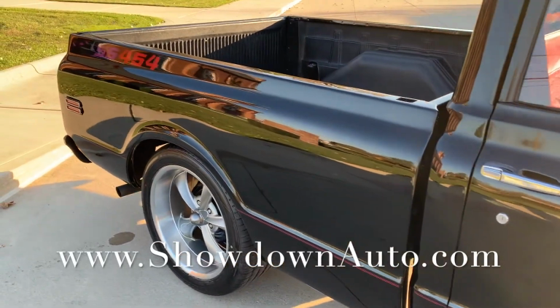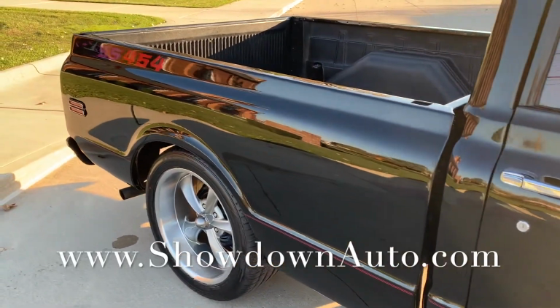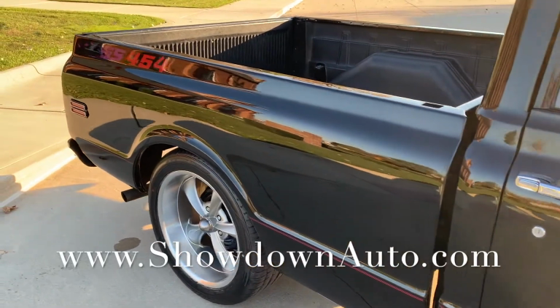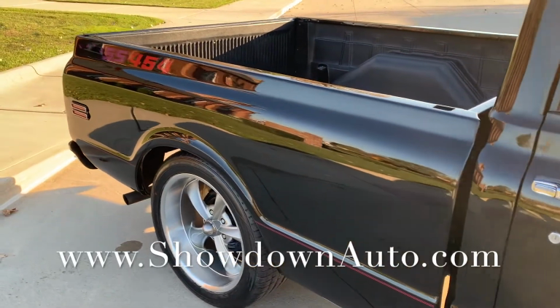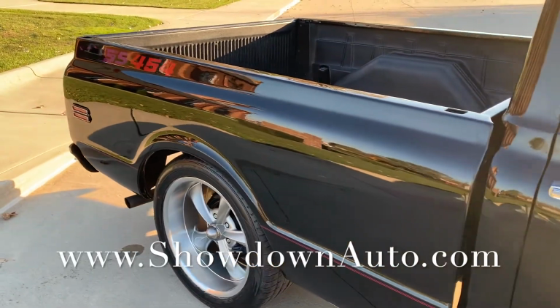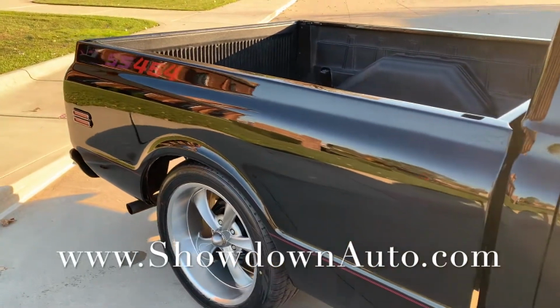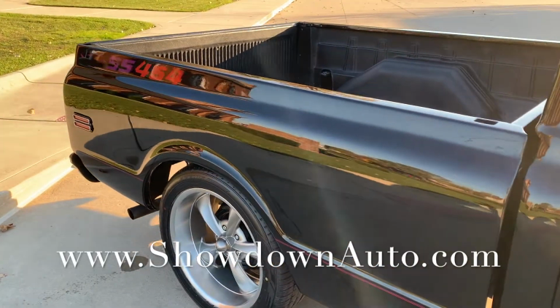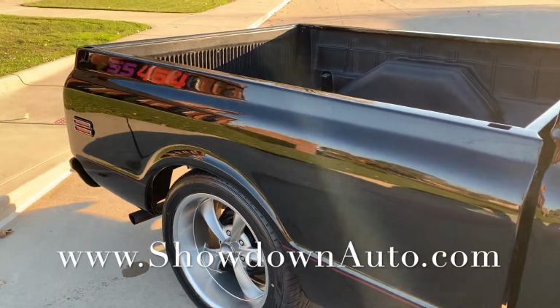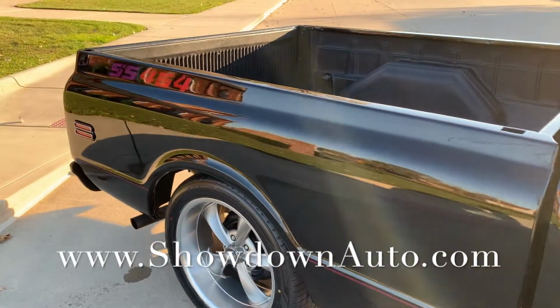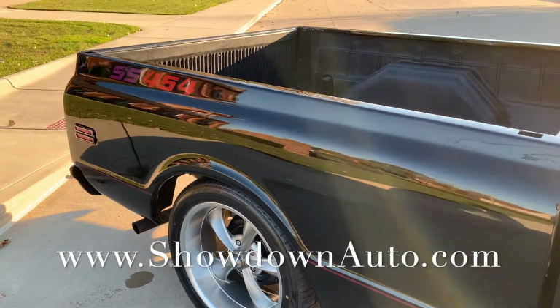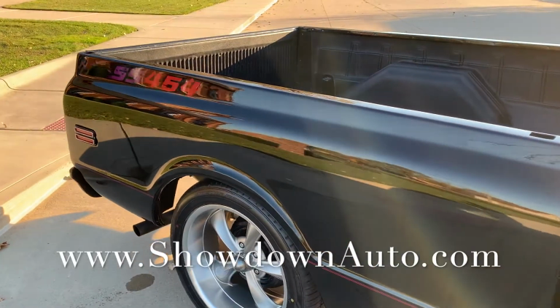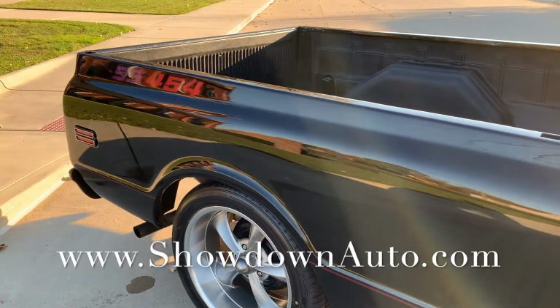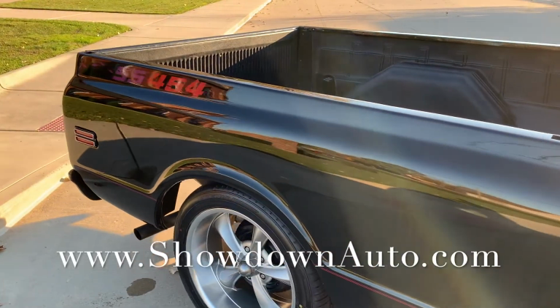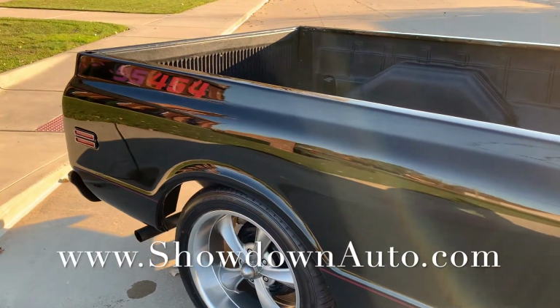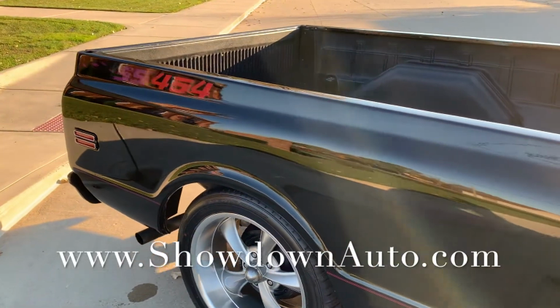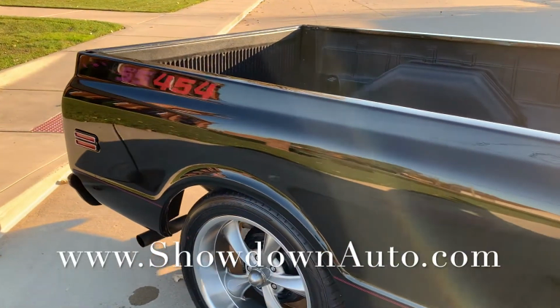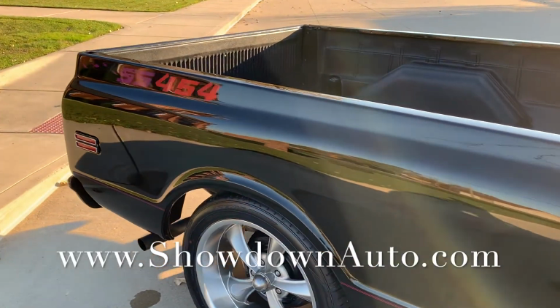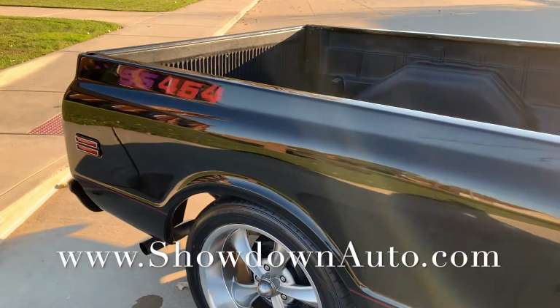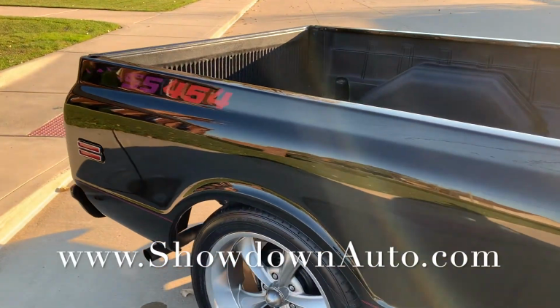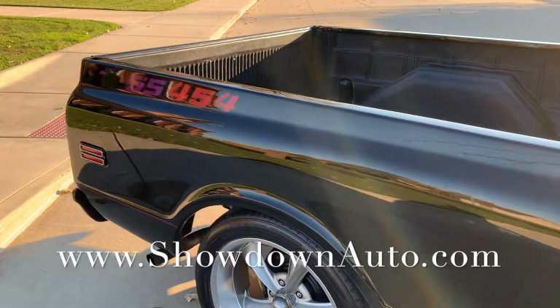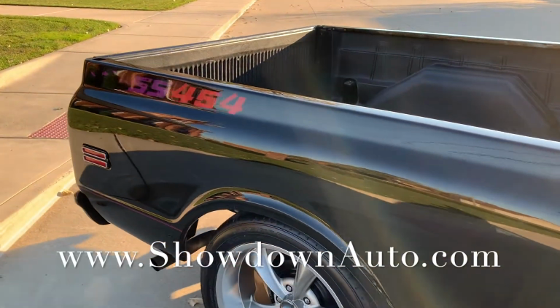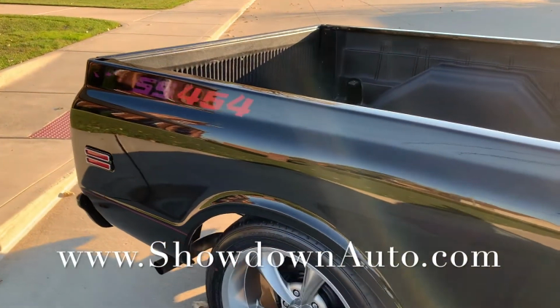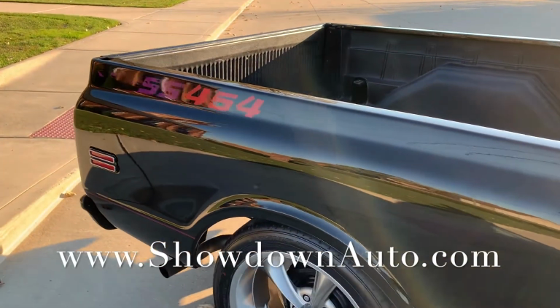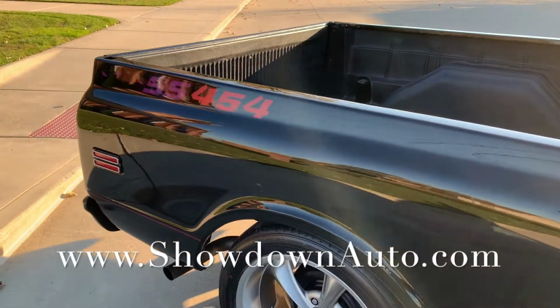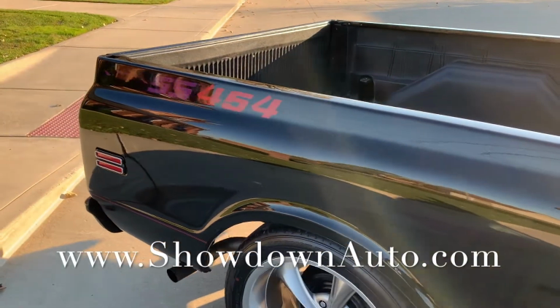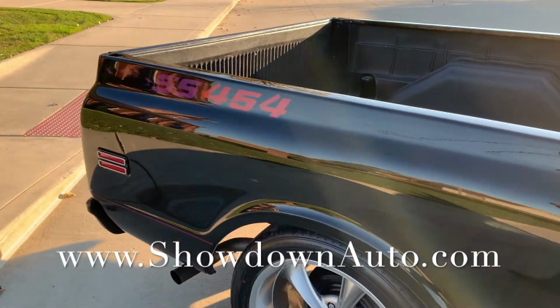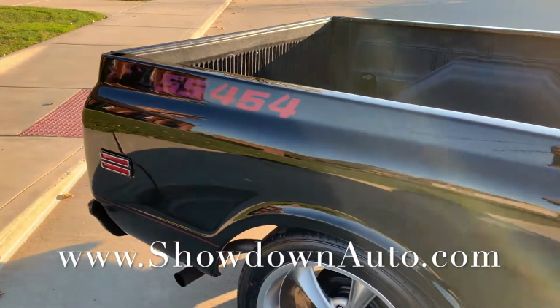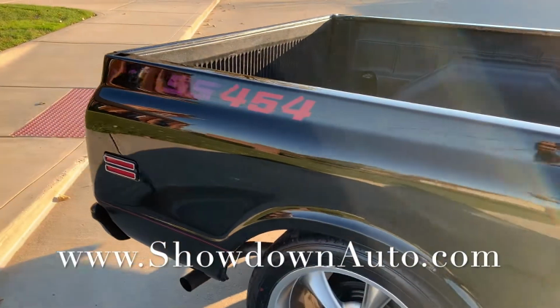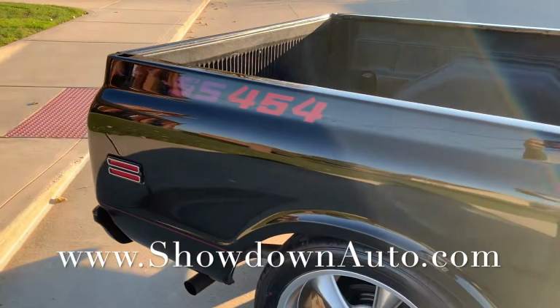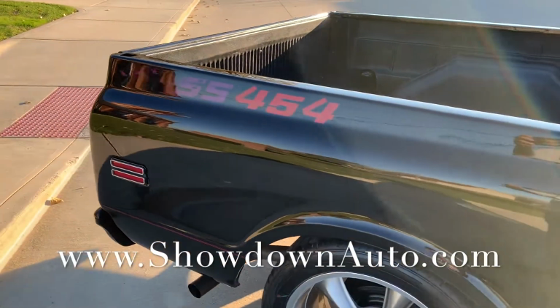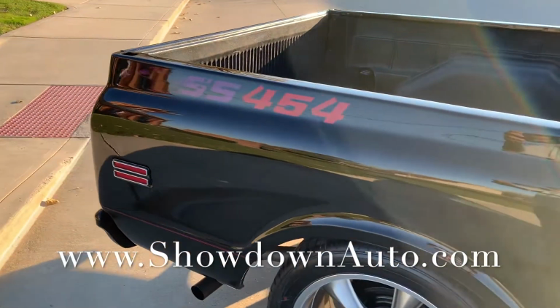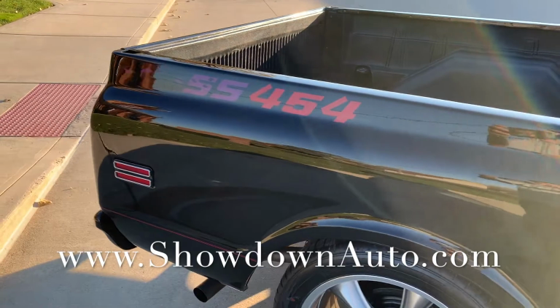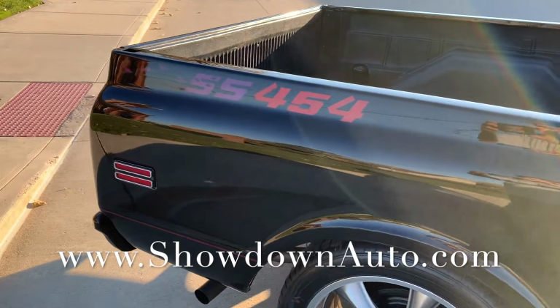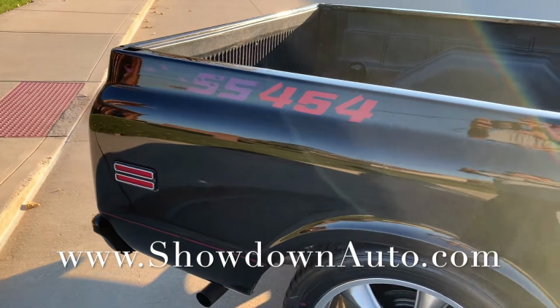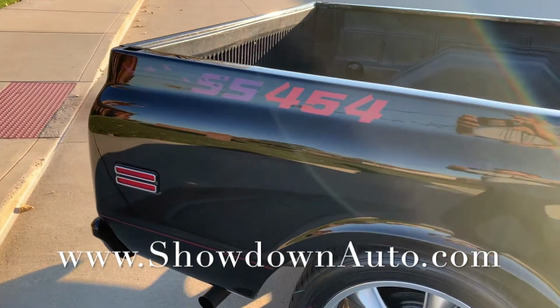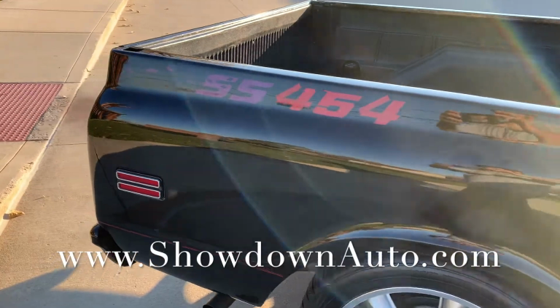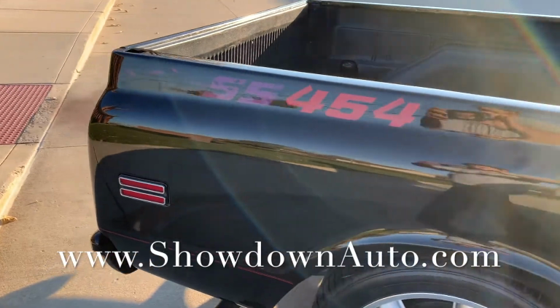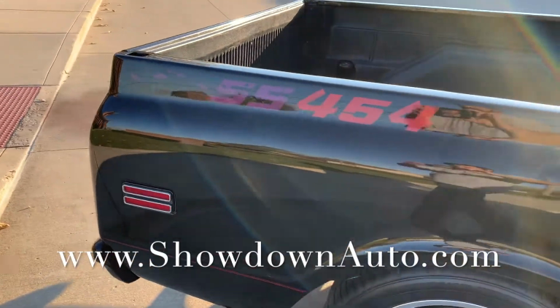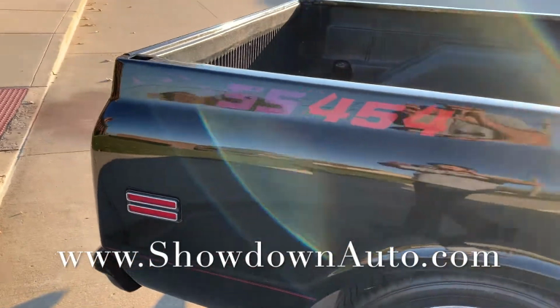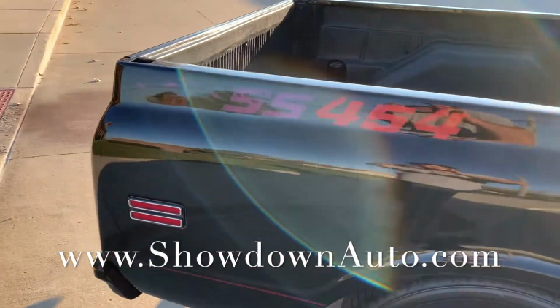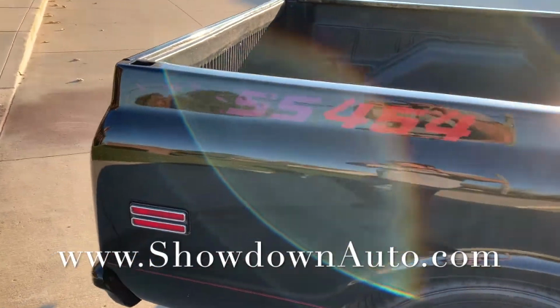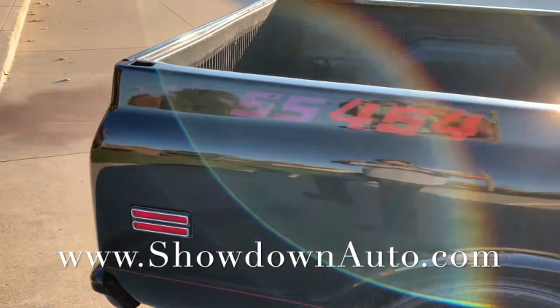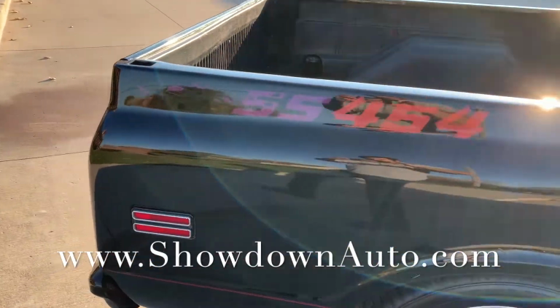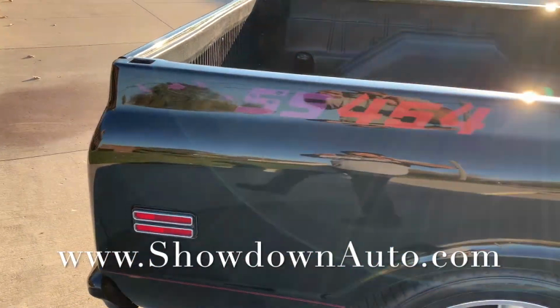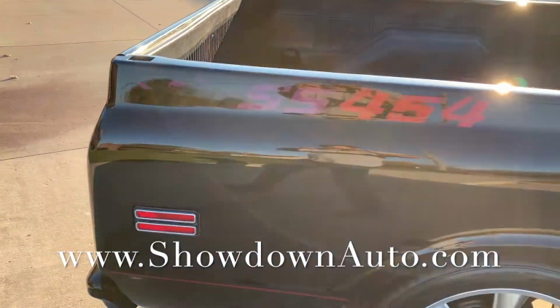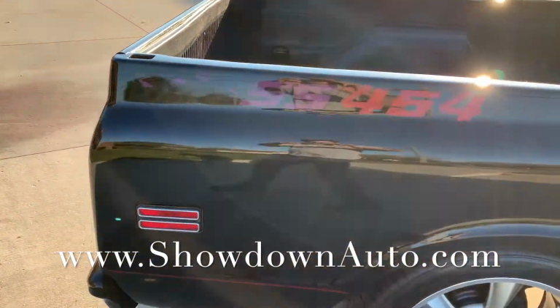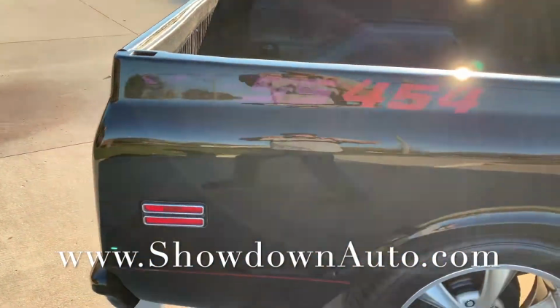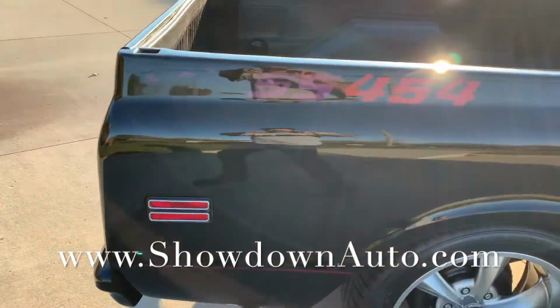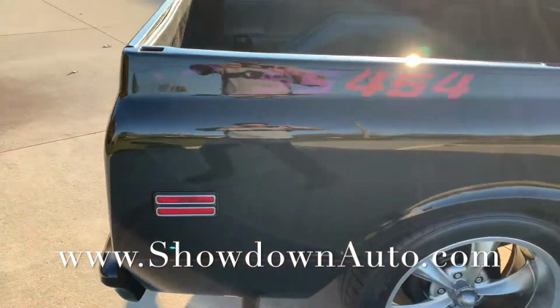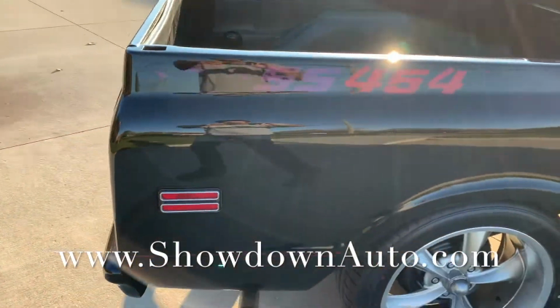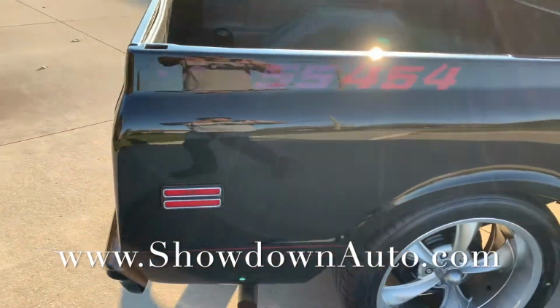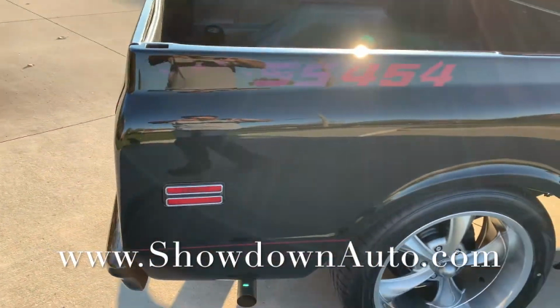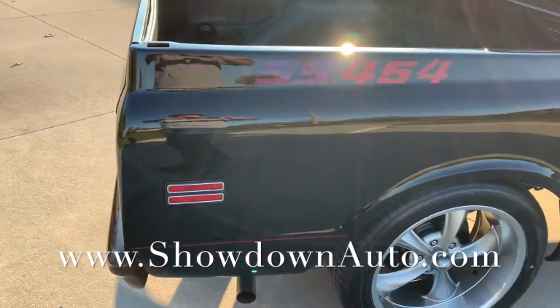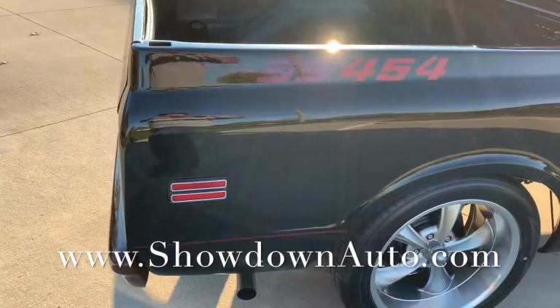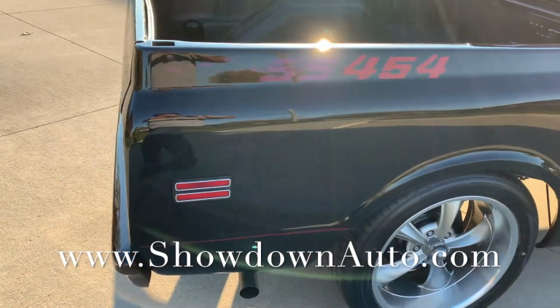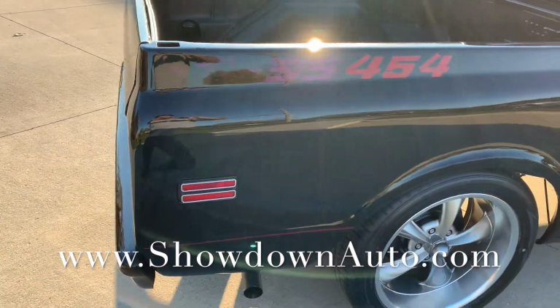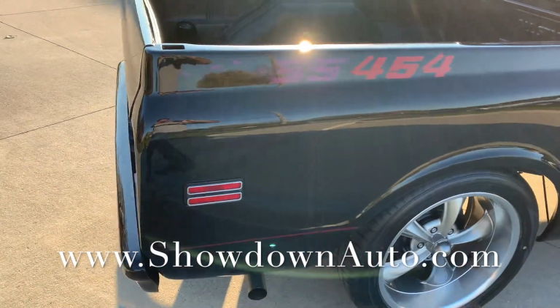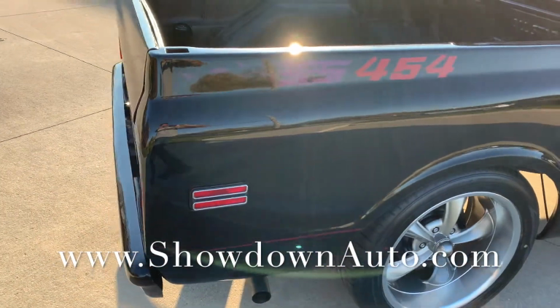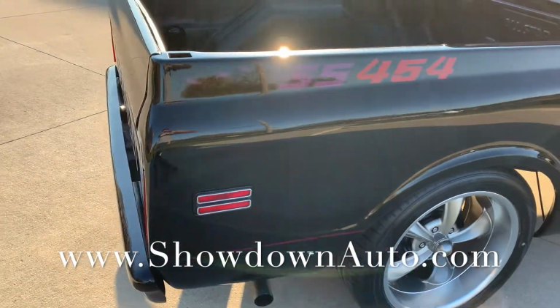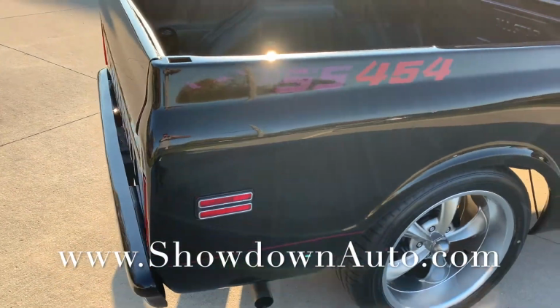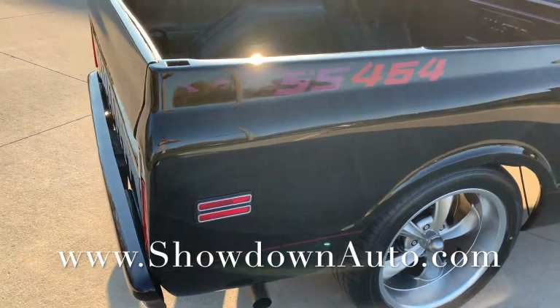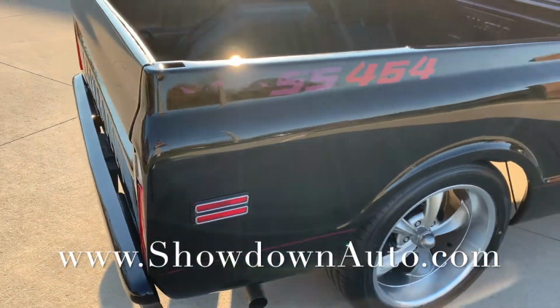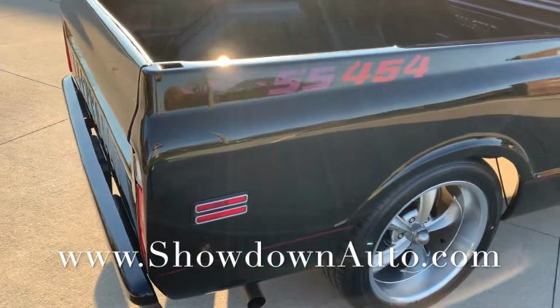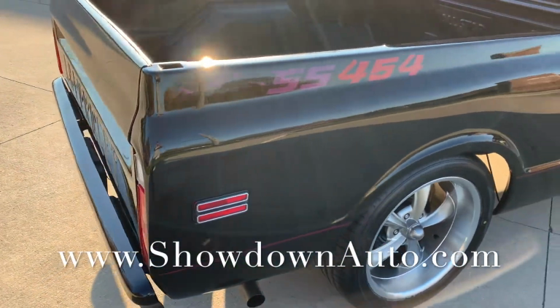SS 454 was painted on the bed here, got a great look to it. Really sounds good — ceramic coated headers, dual exhaust.